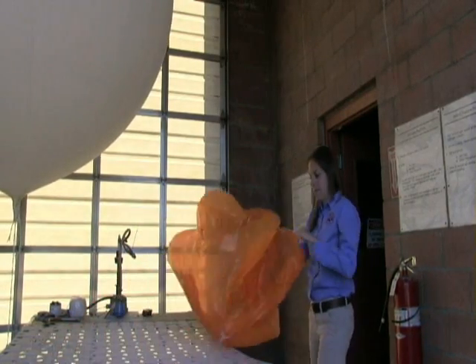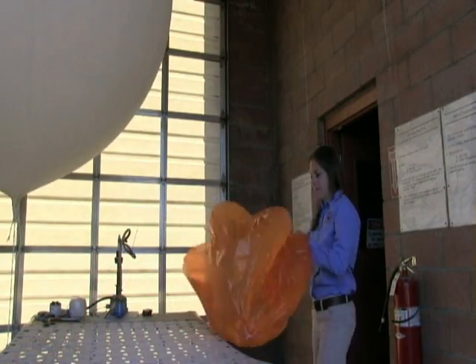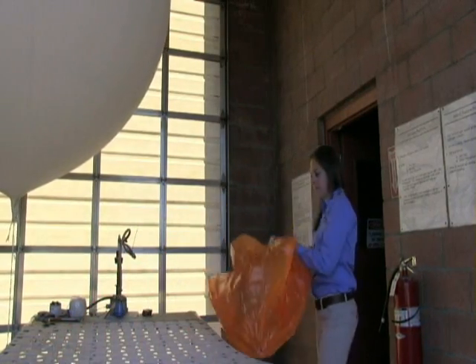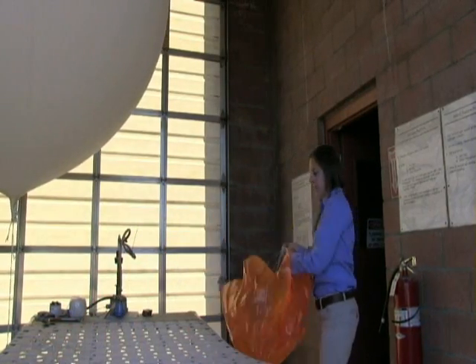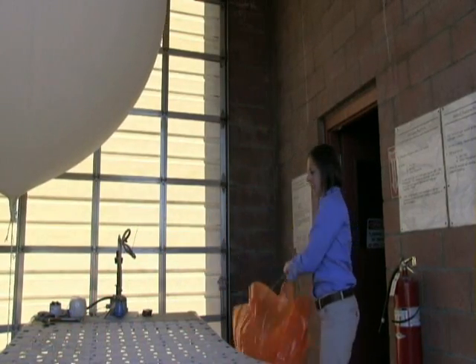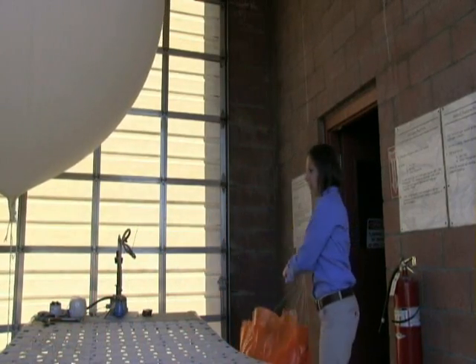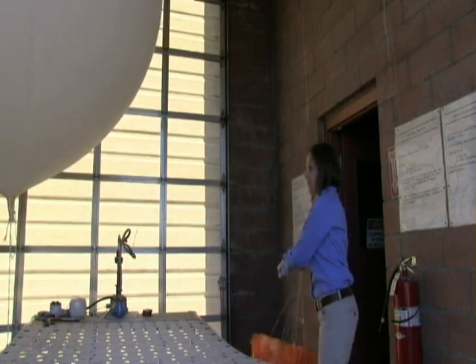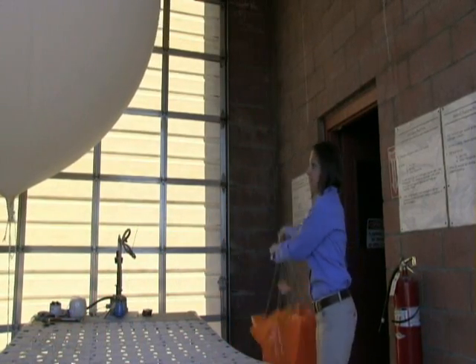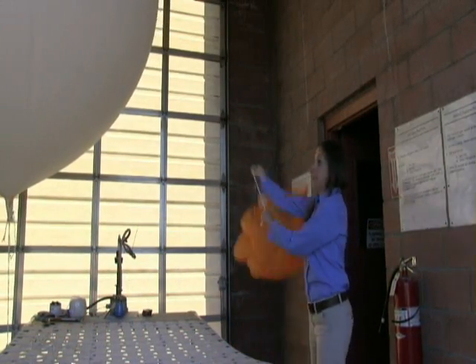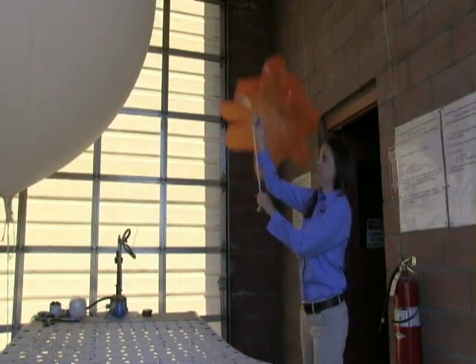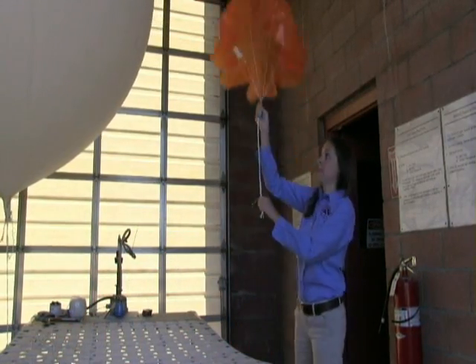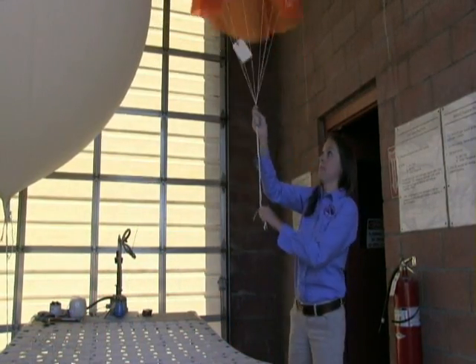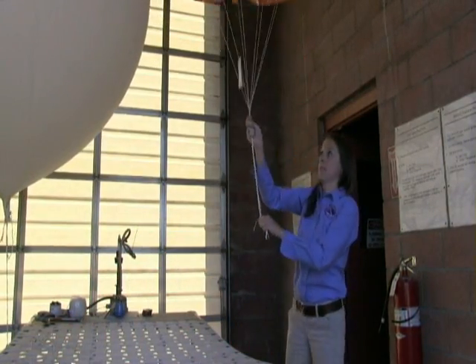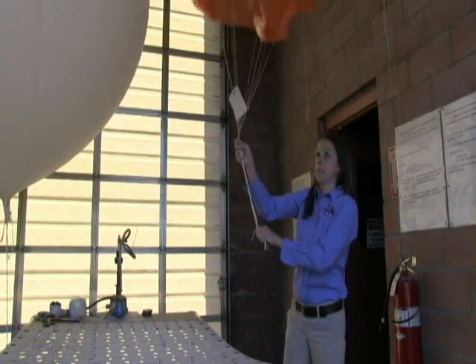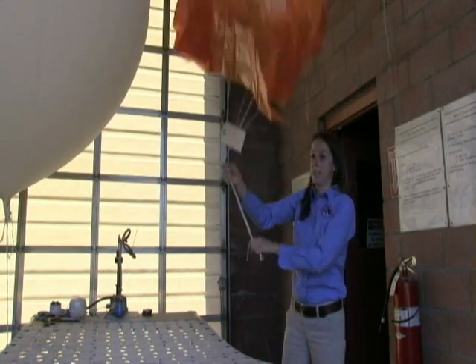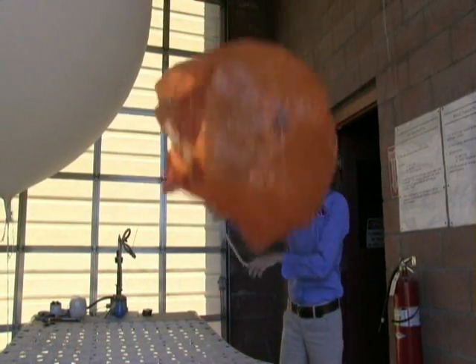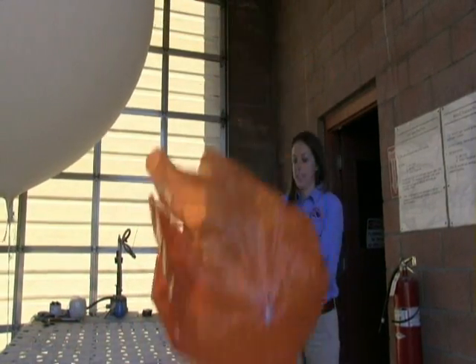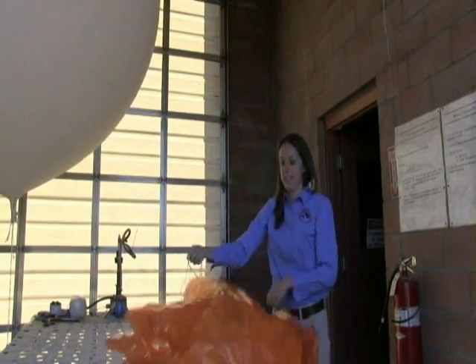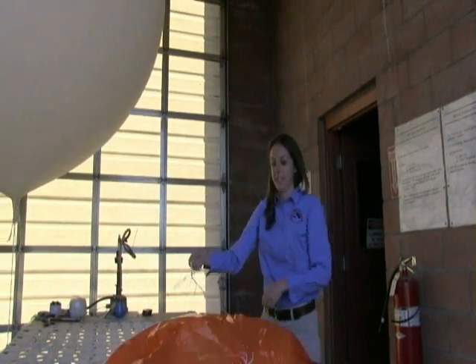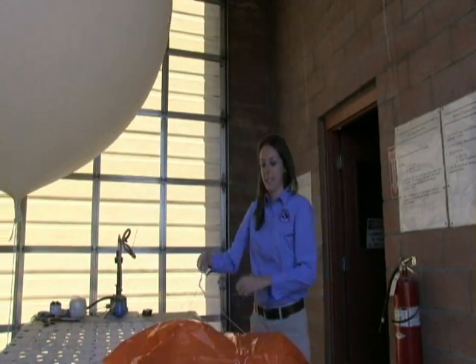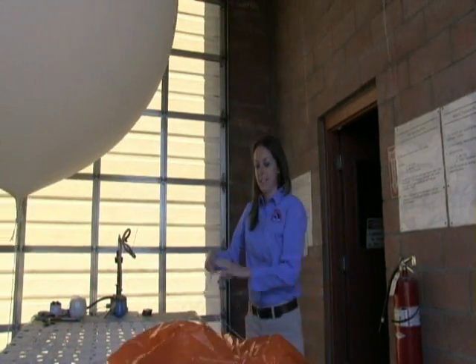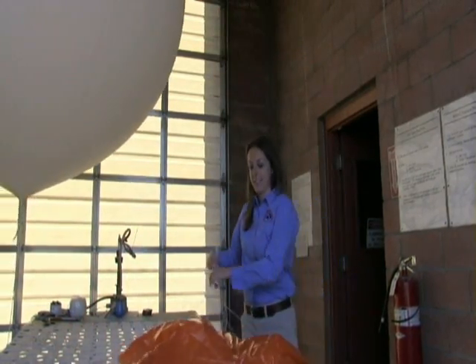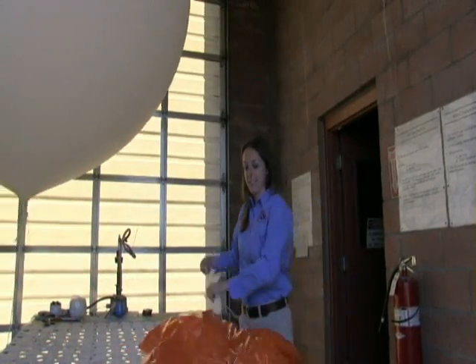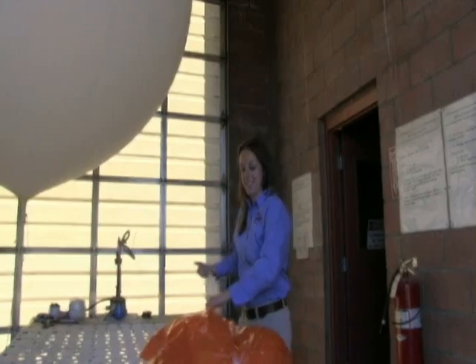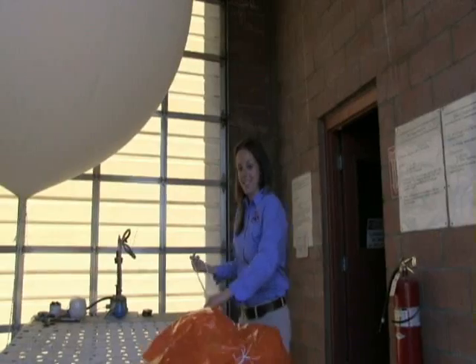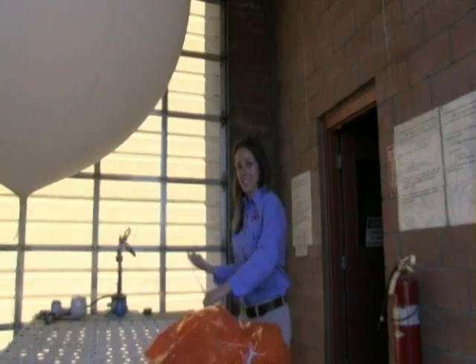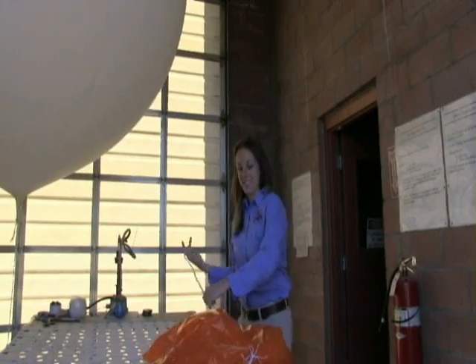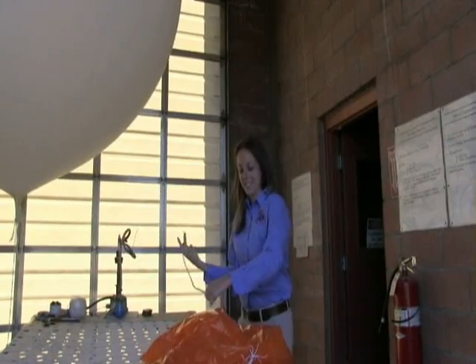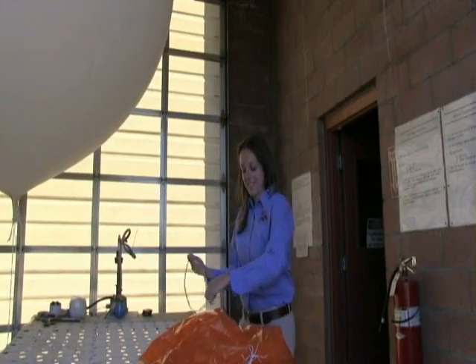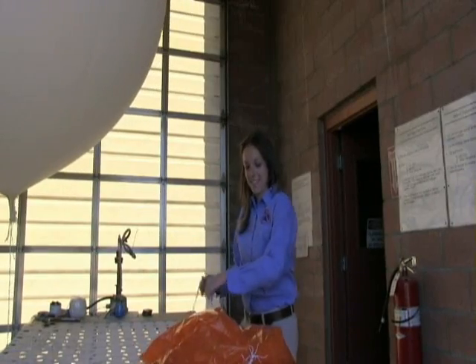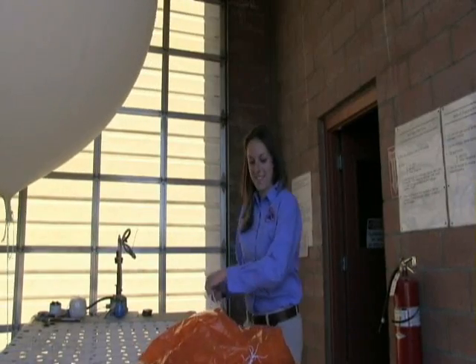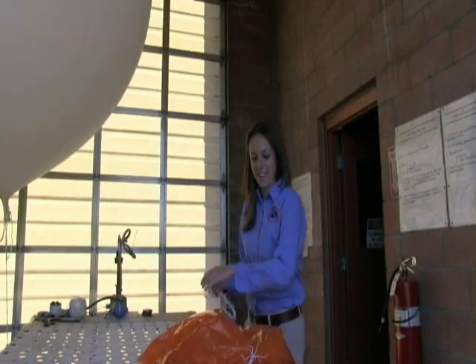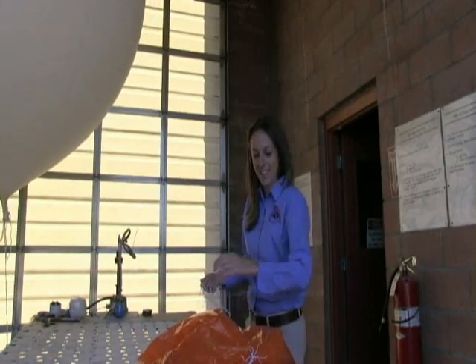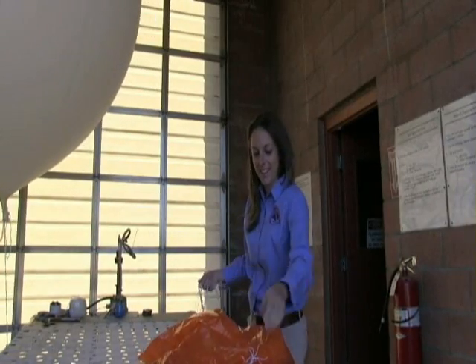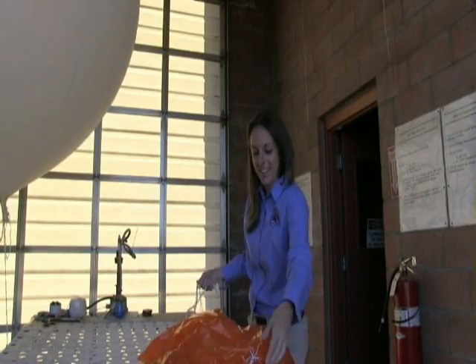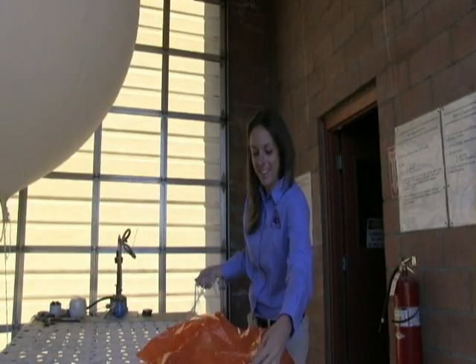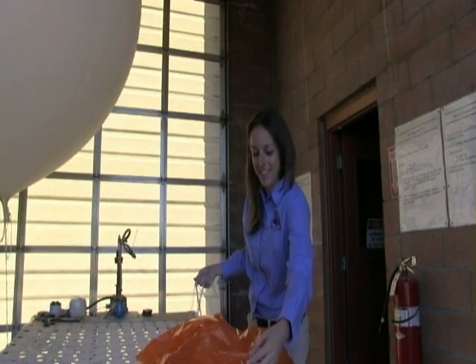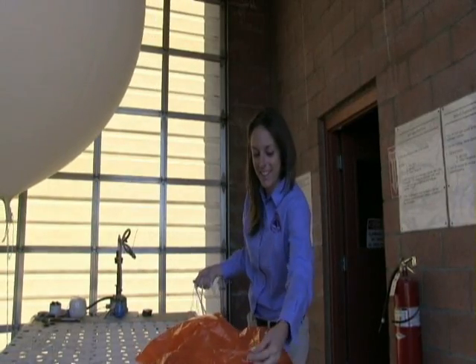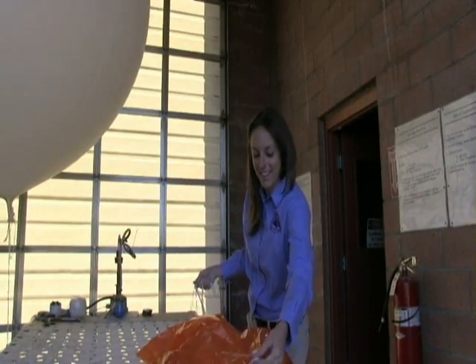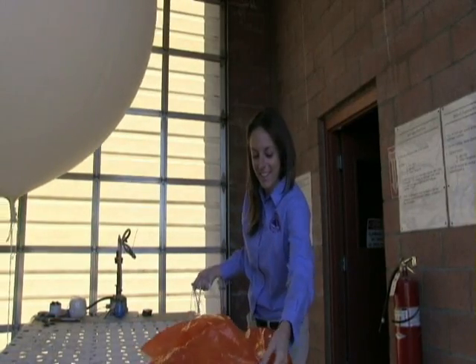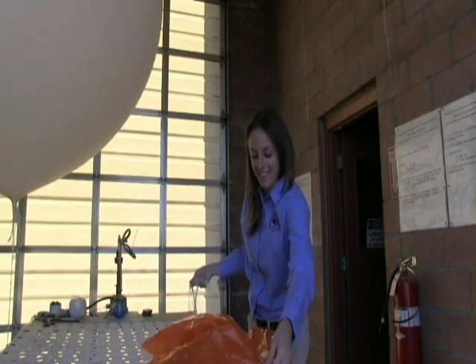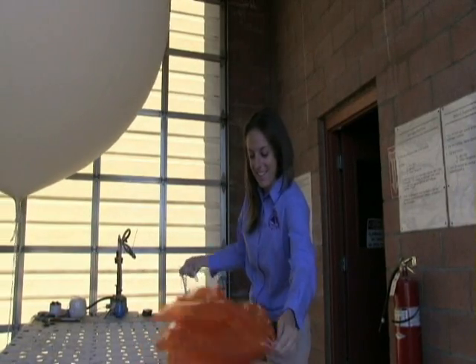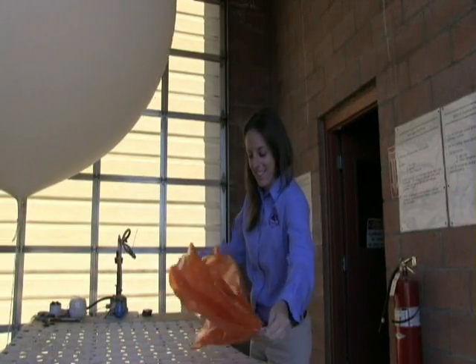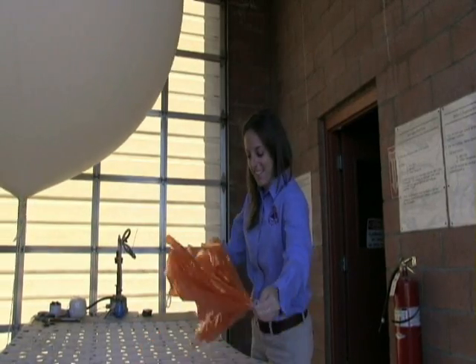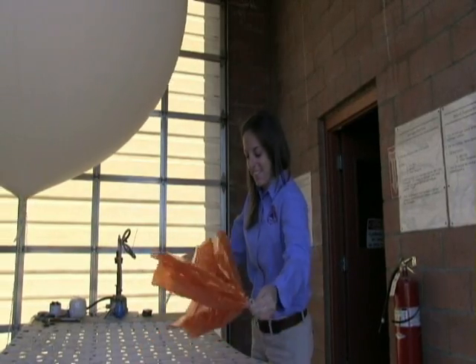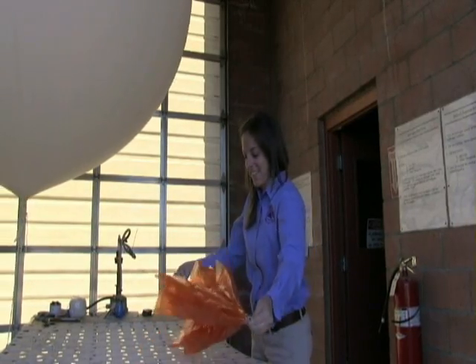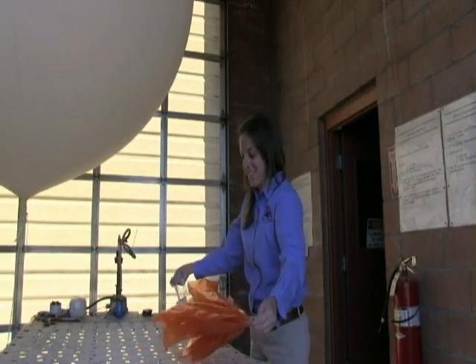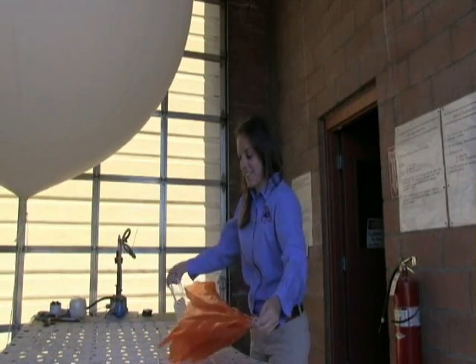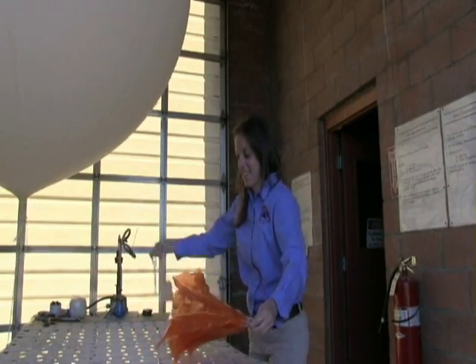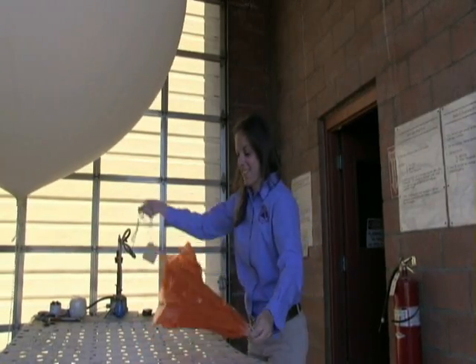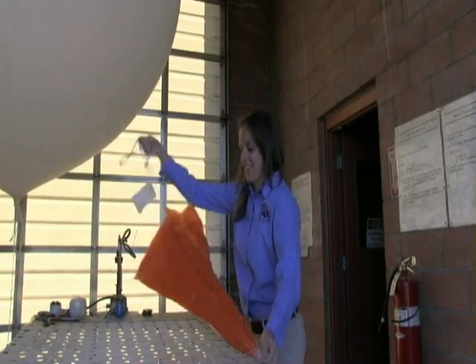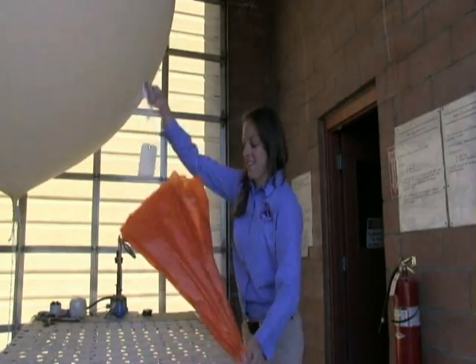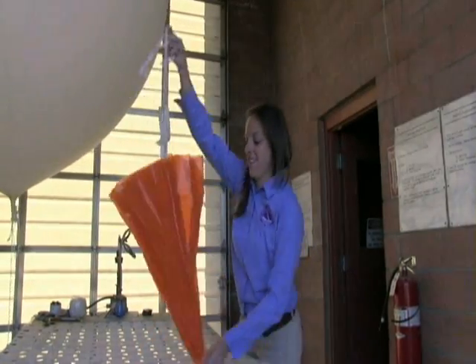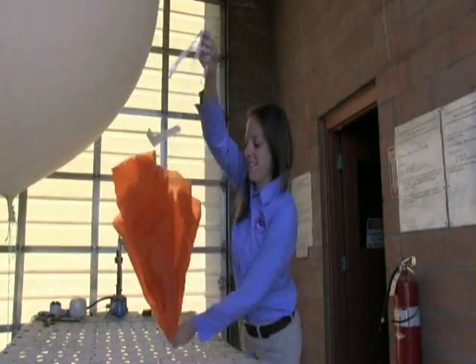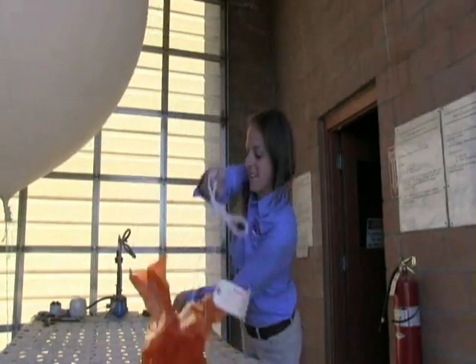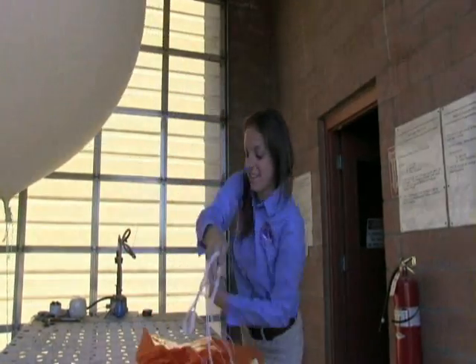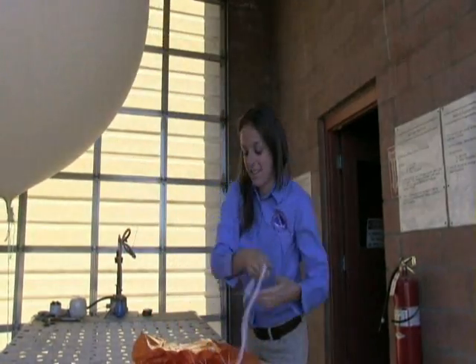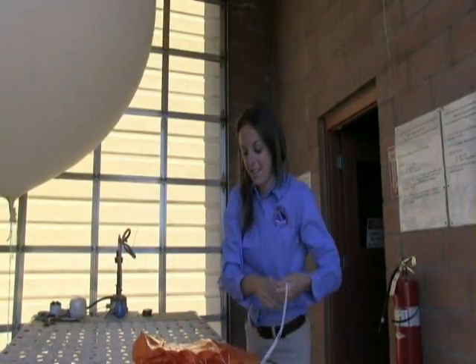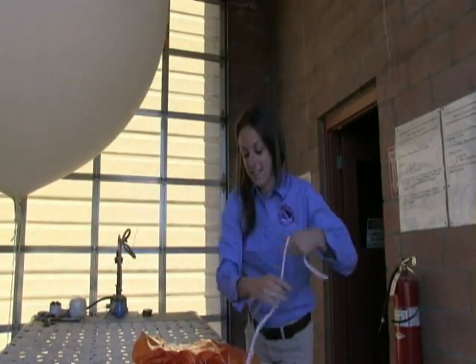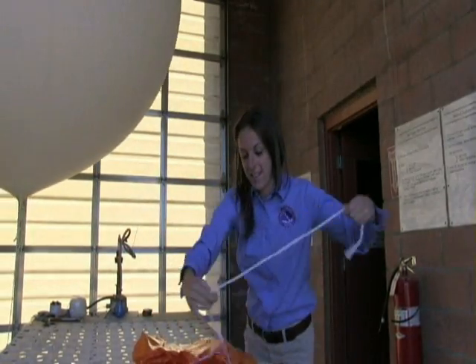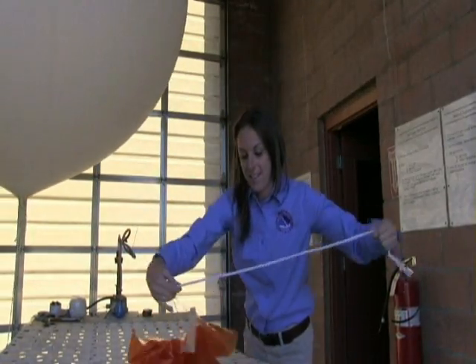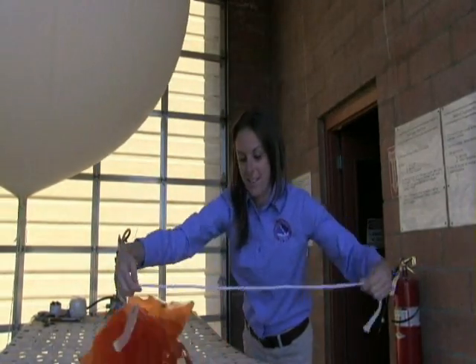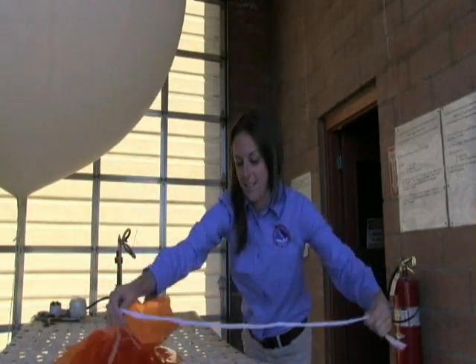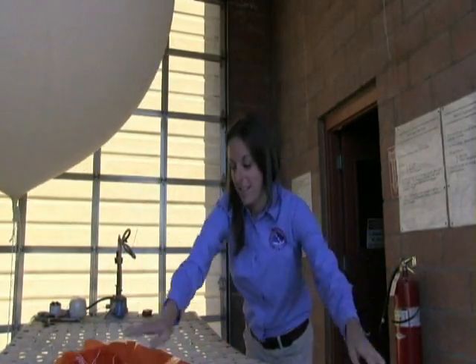Unfortunately, of the 75,000 radiosondes released by the National Weather Service each year, less than 20% are found and returned for reconditioning.